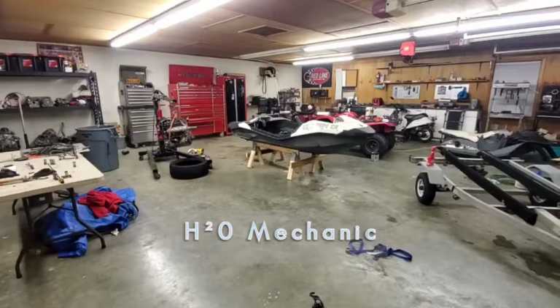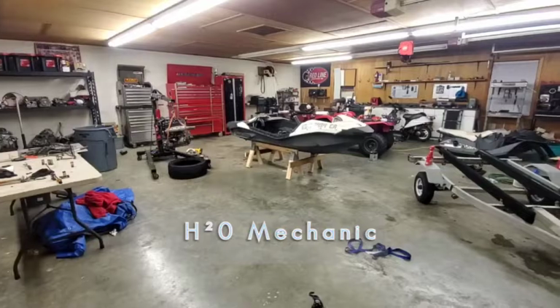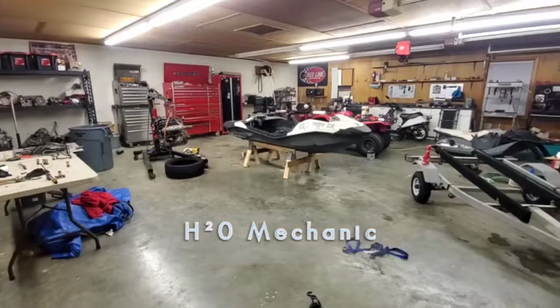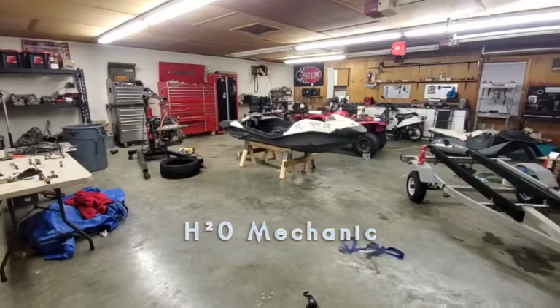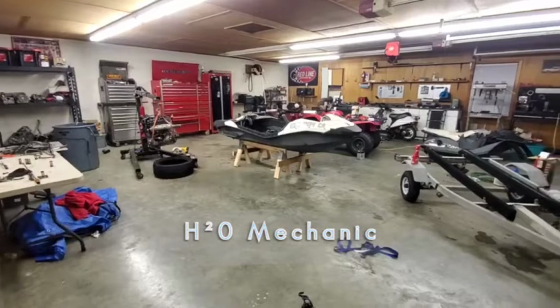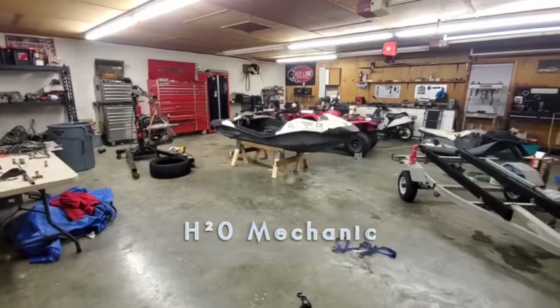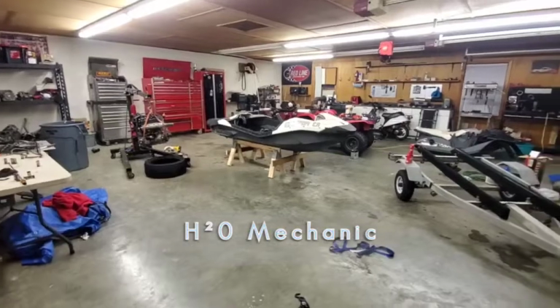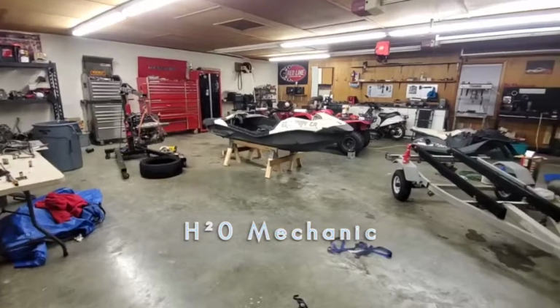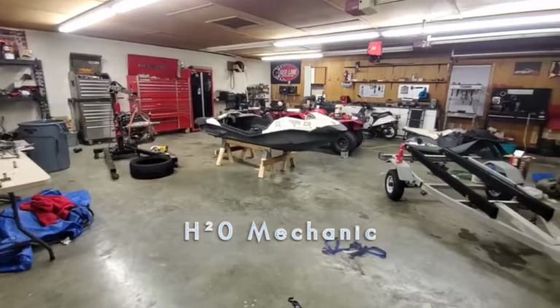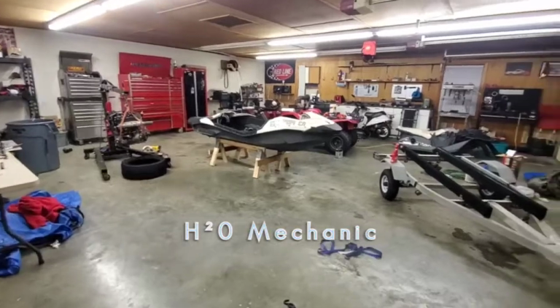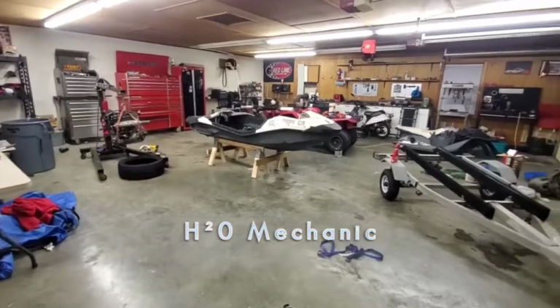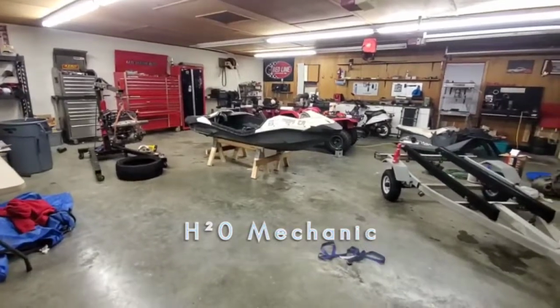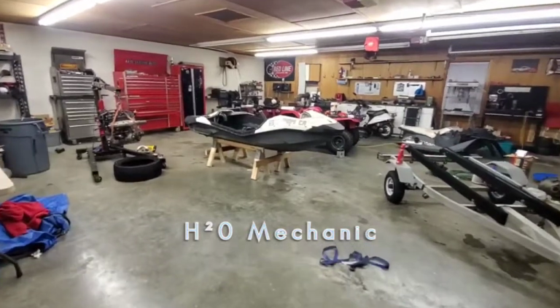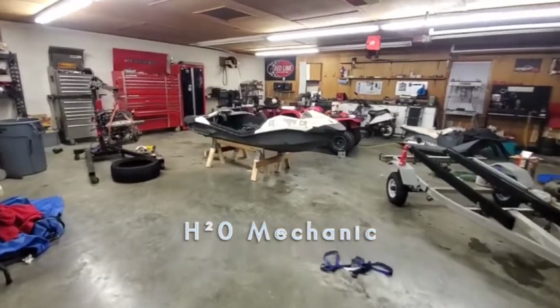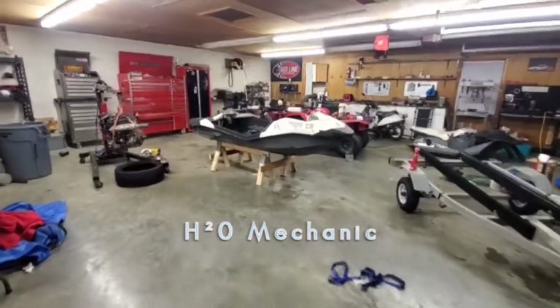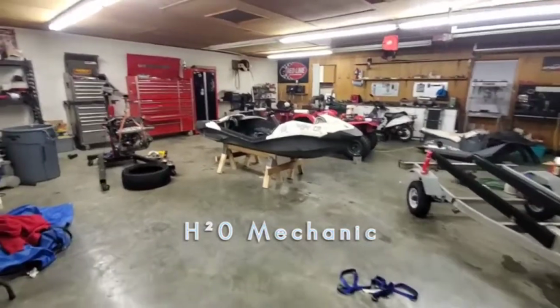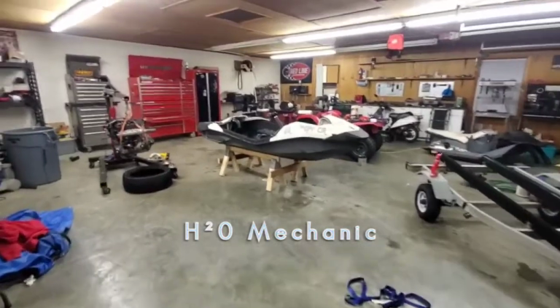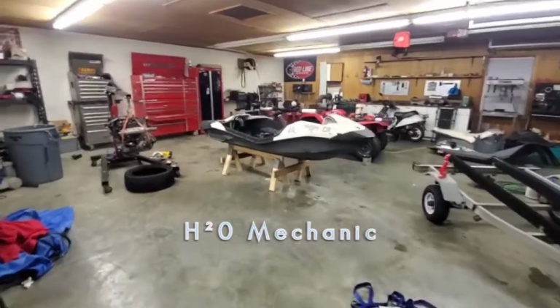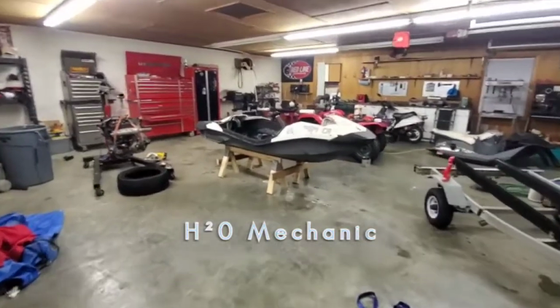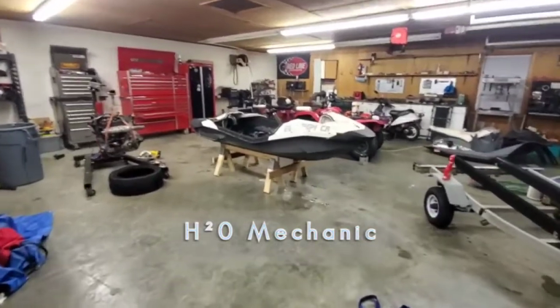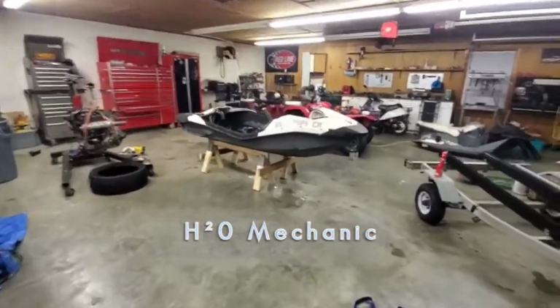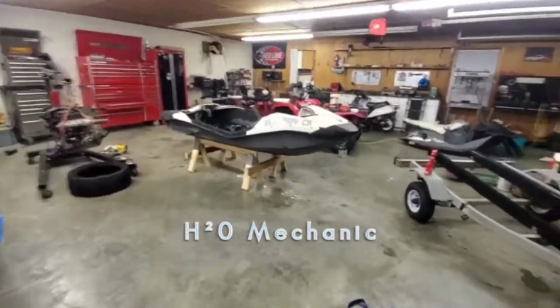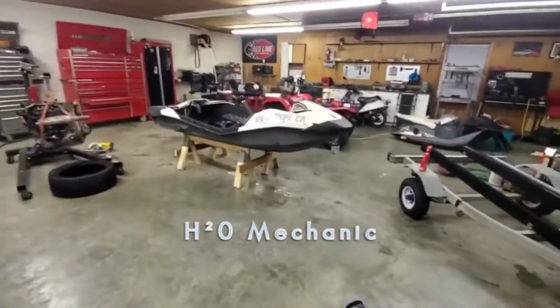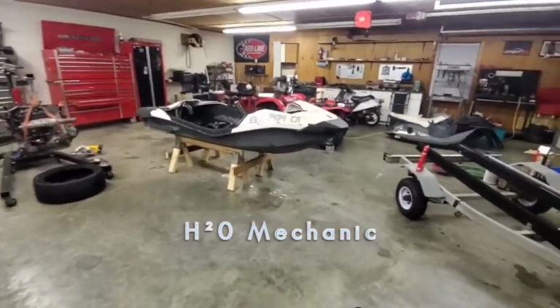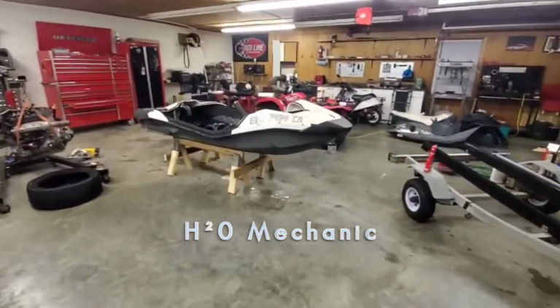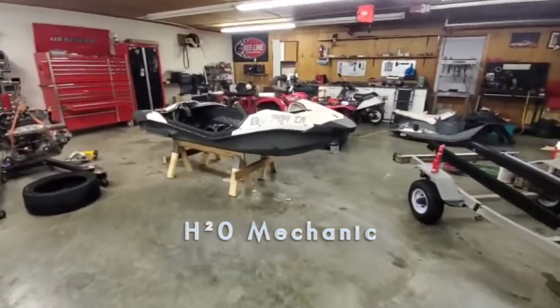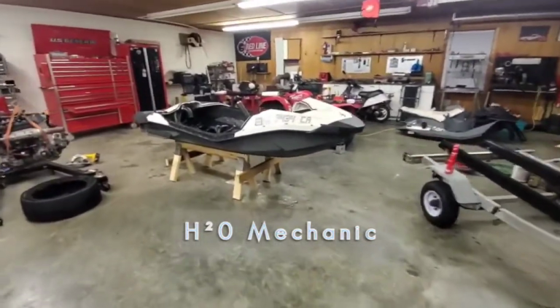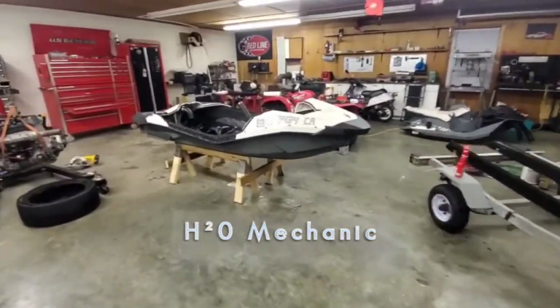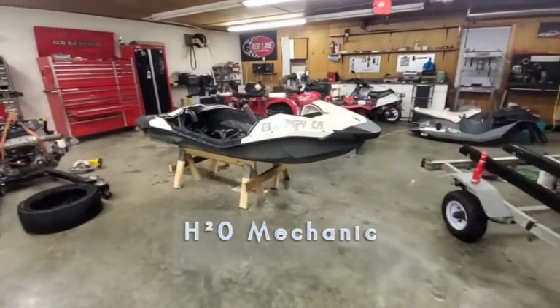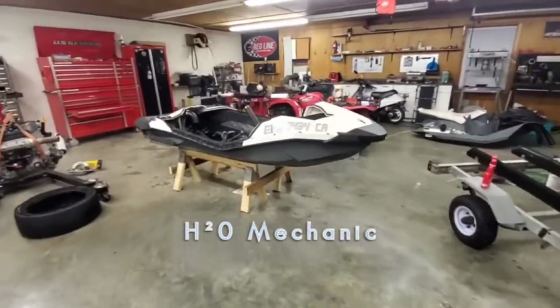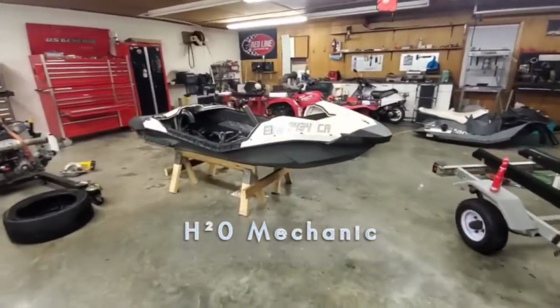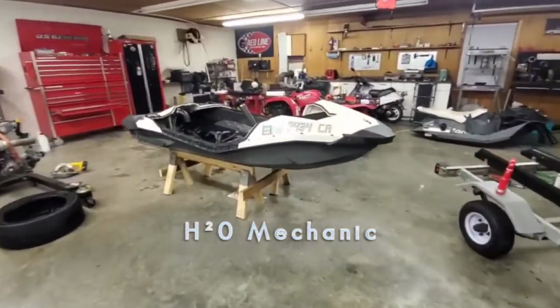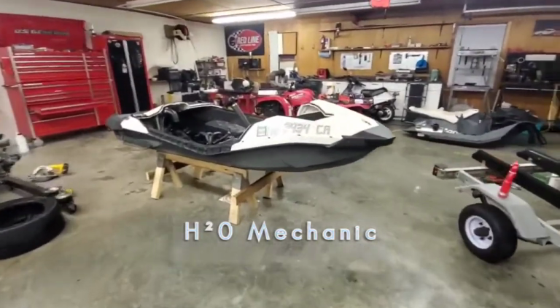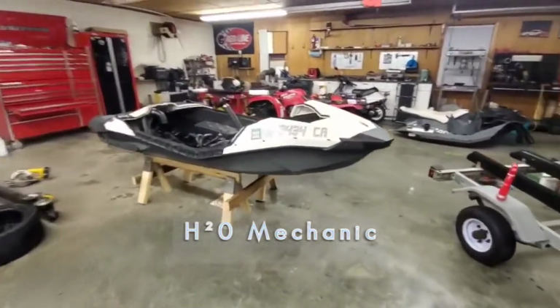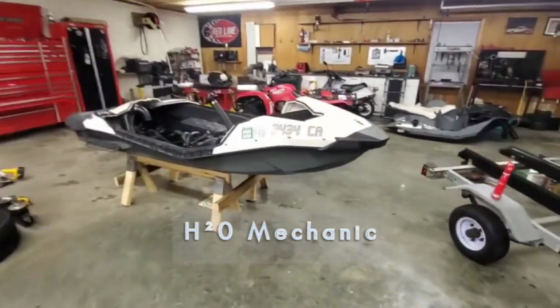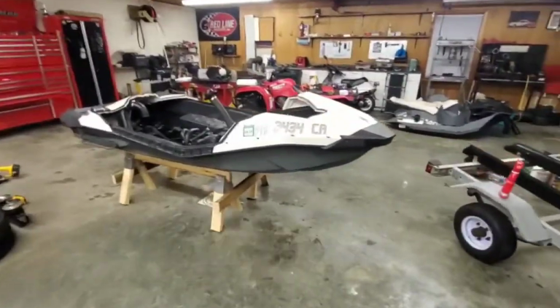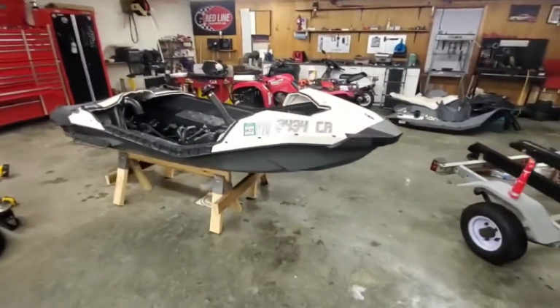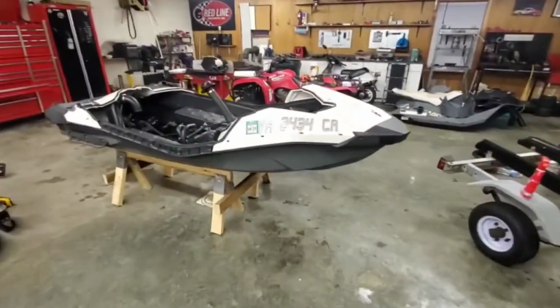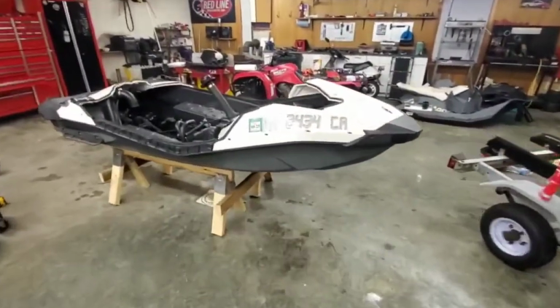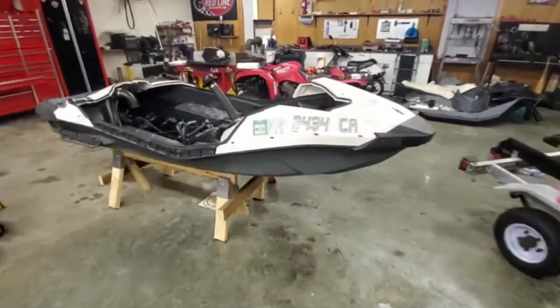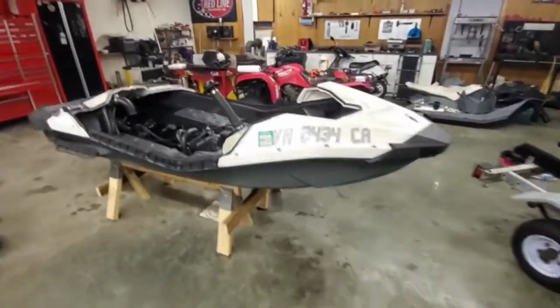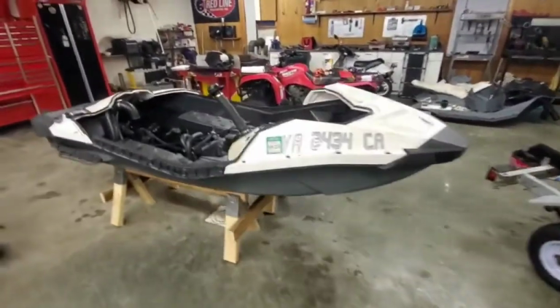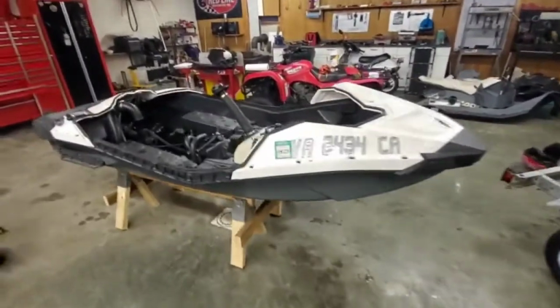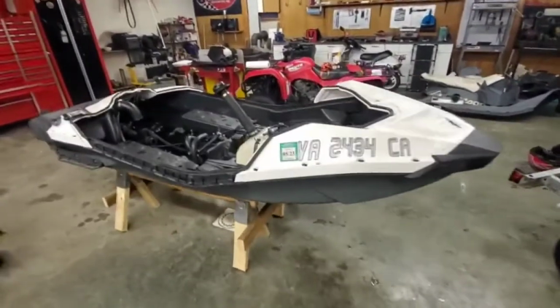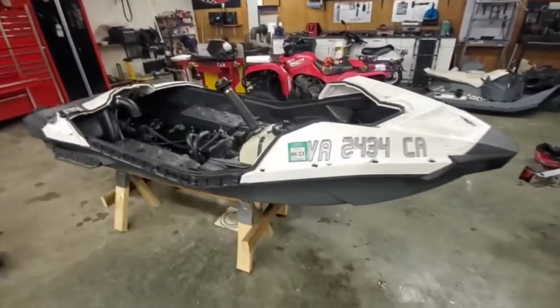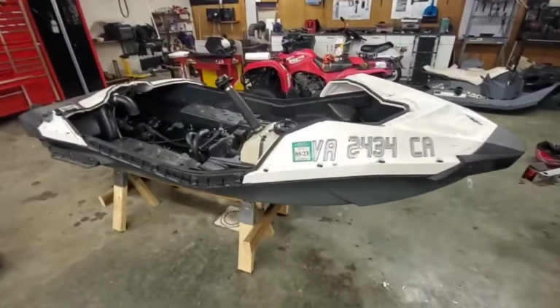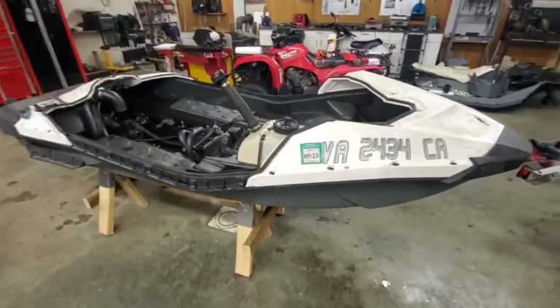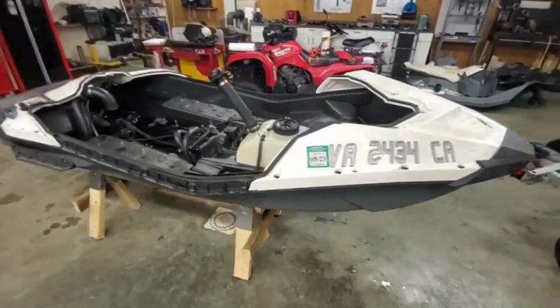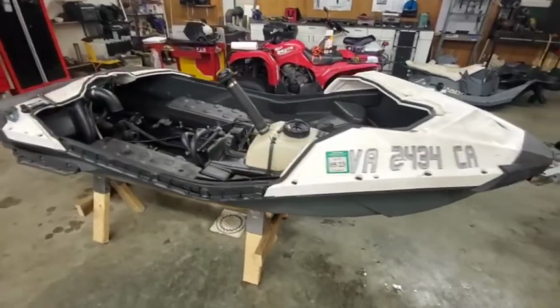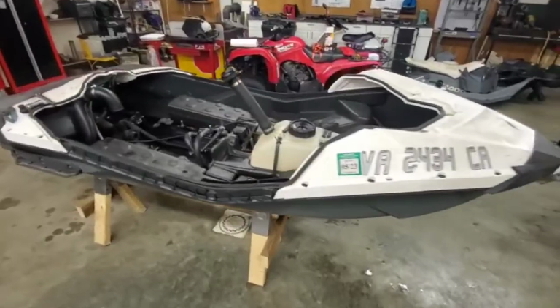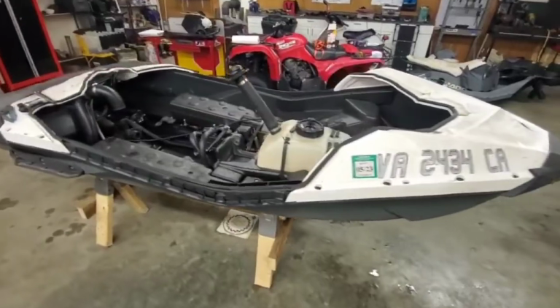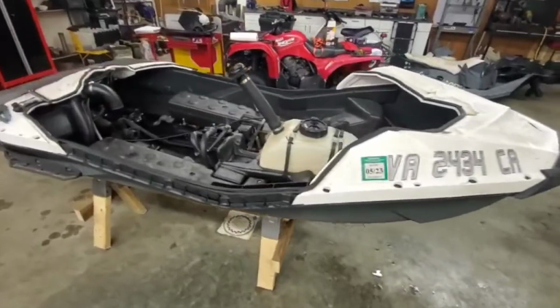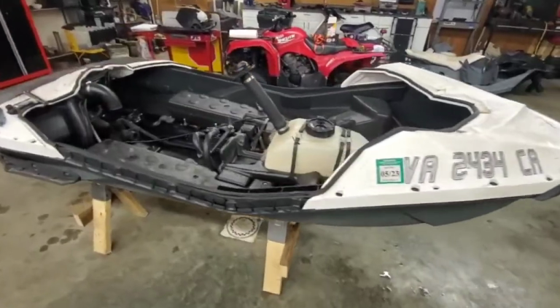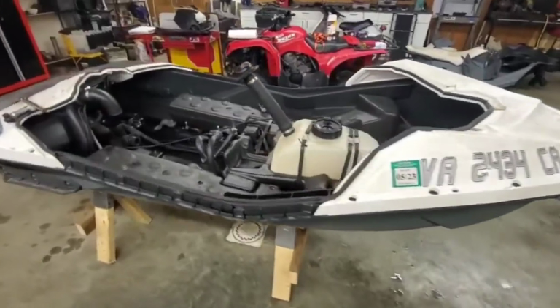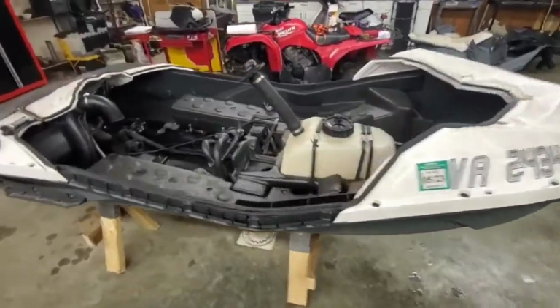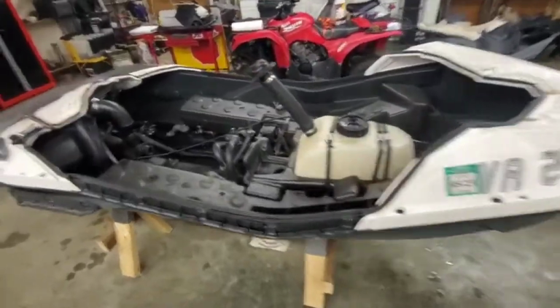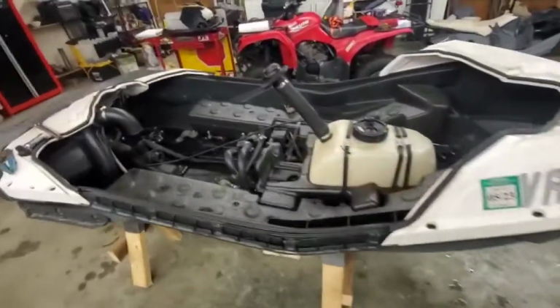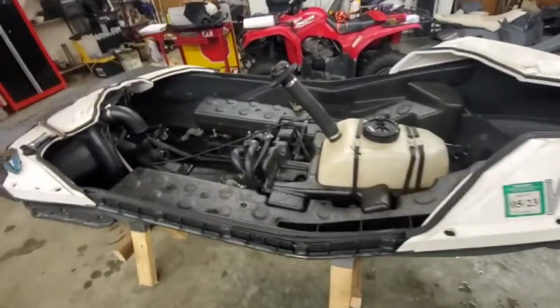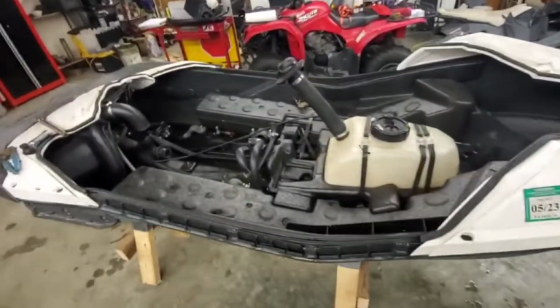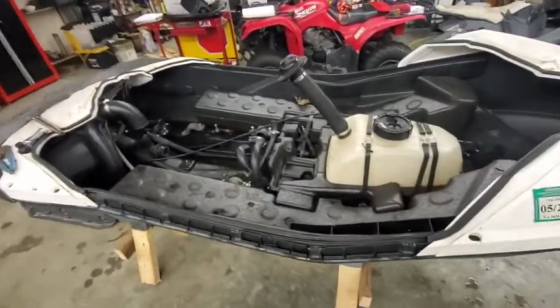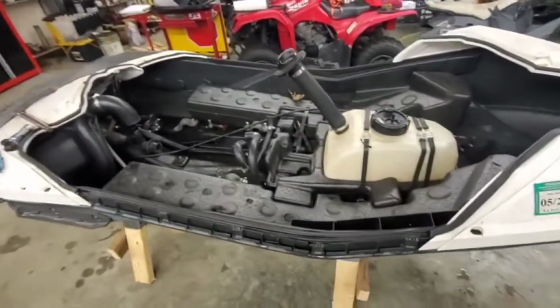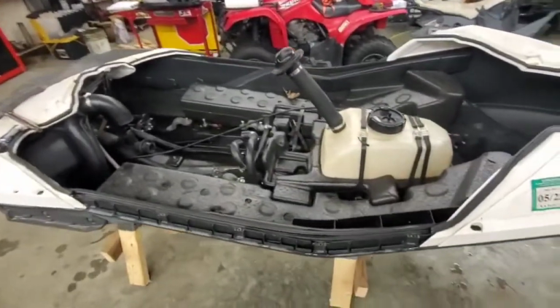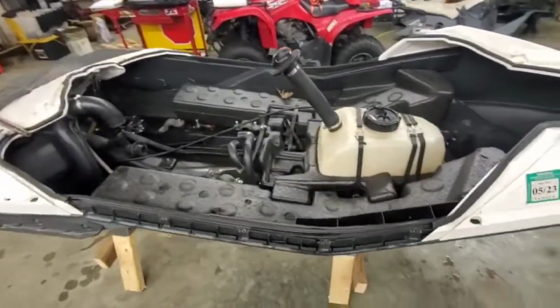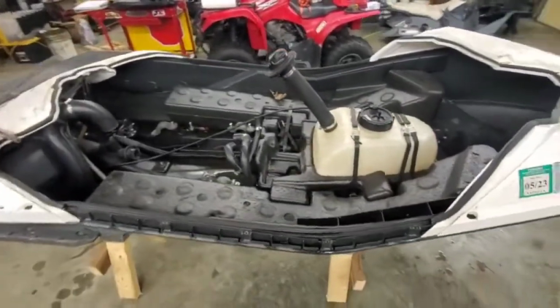I figured I'd make this video to show y'all a new project that I bought. This is a 2014-15 Sea-Doo Spark.